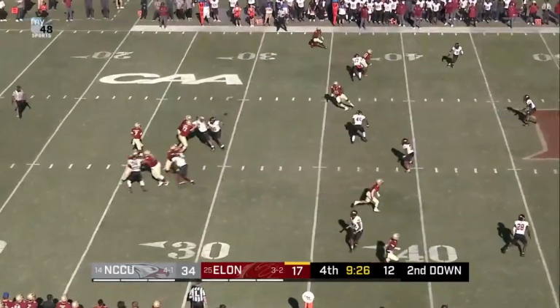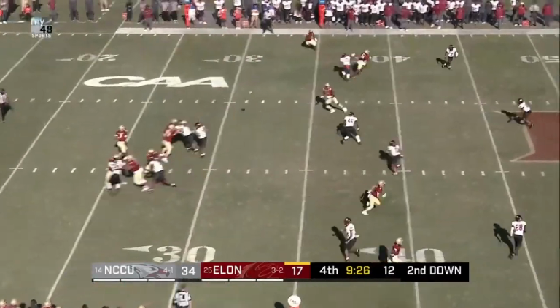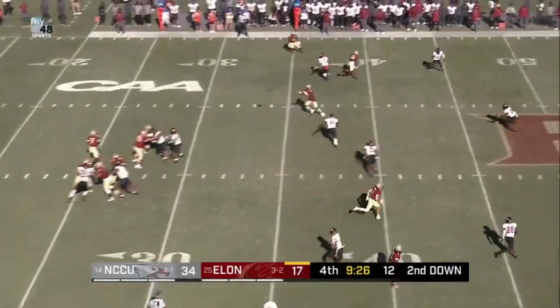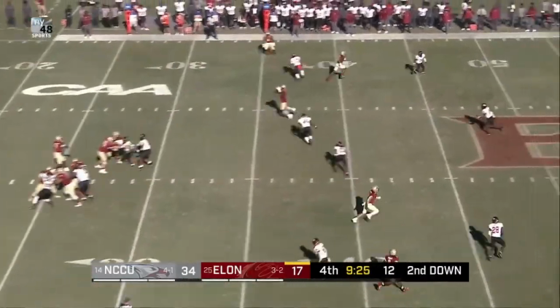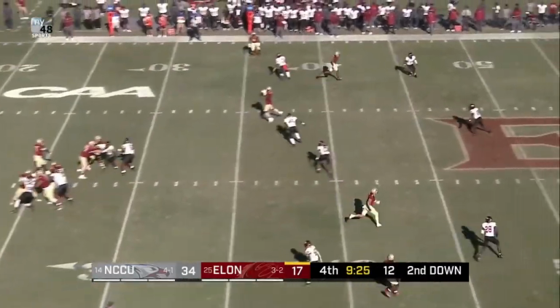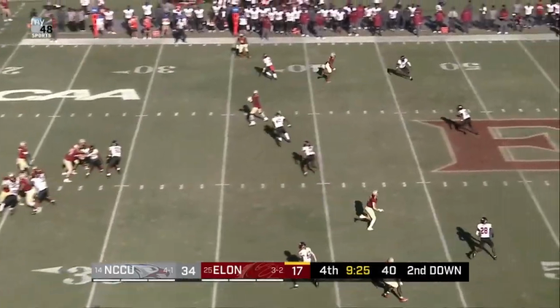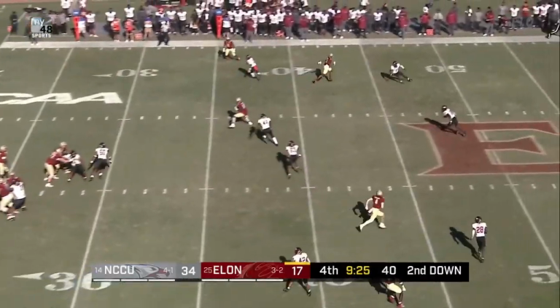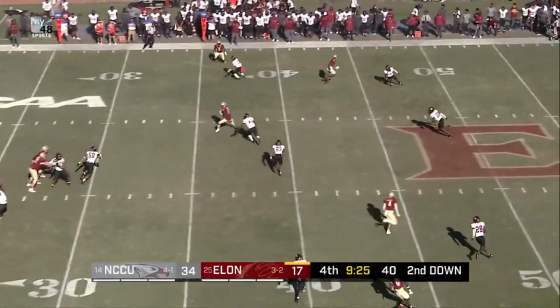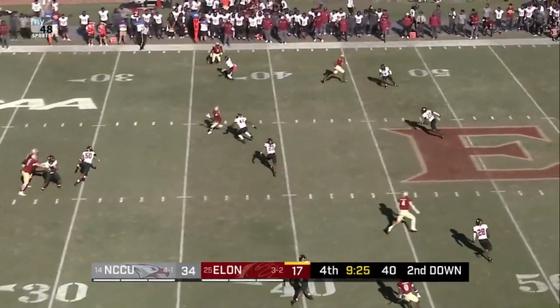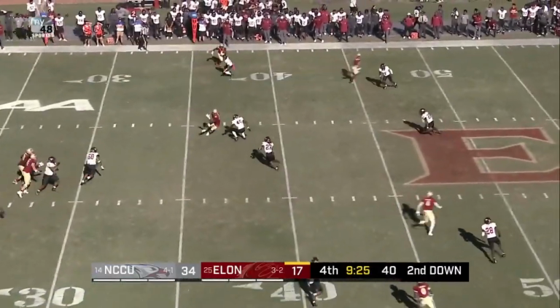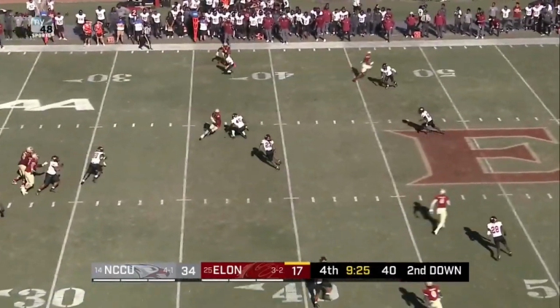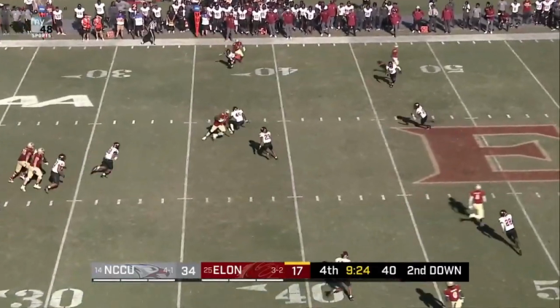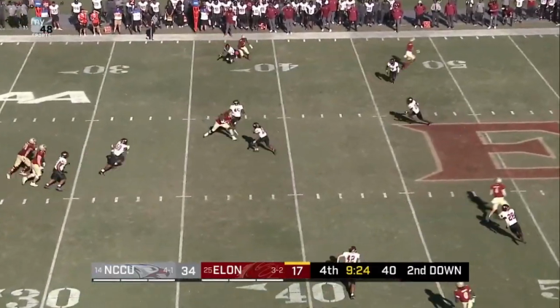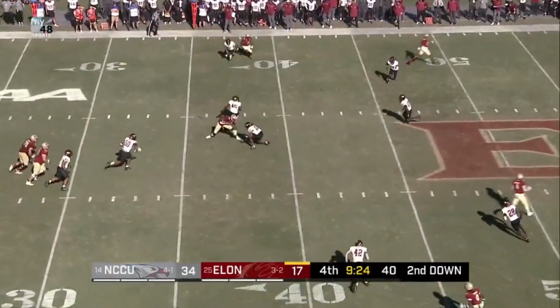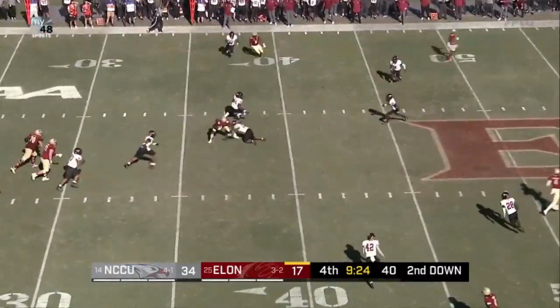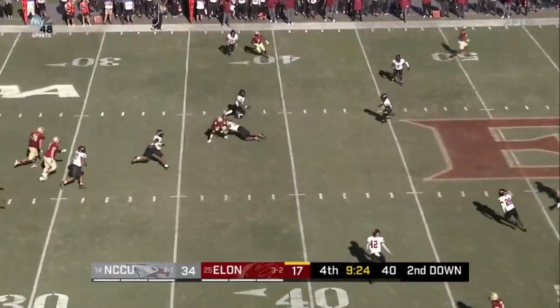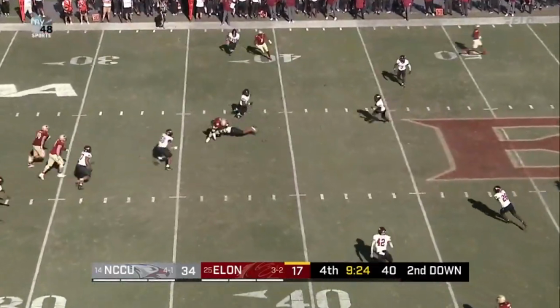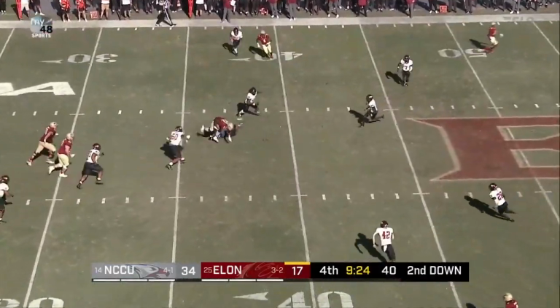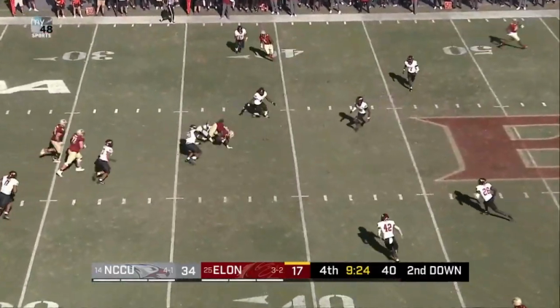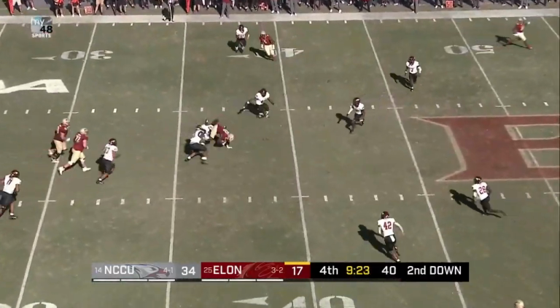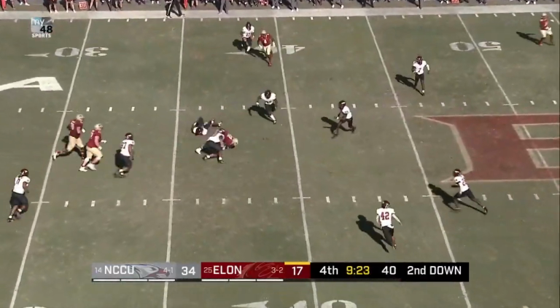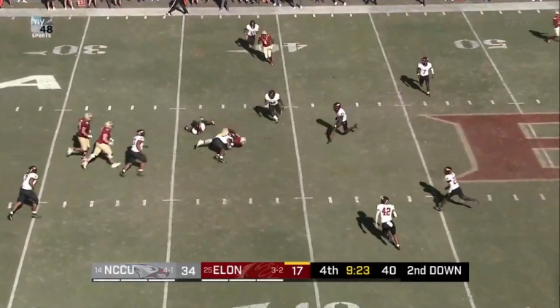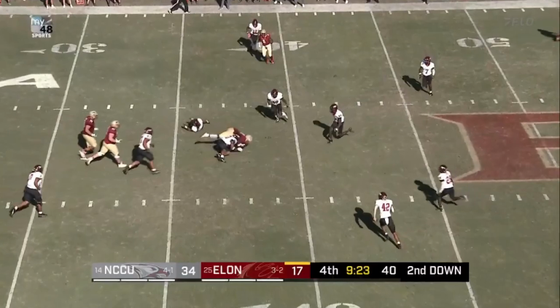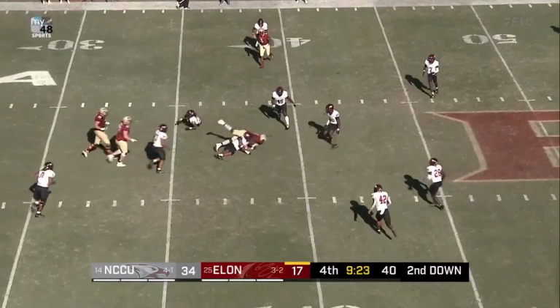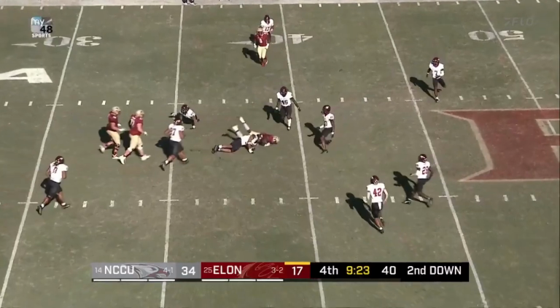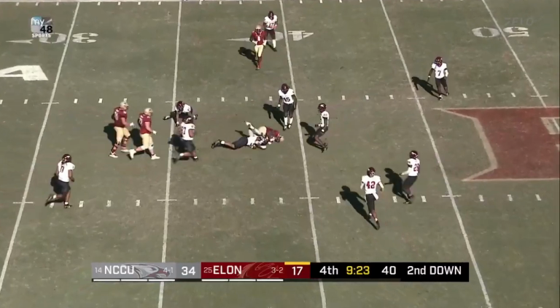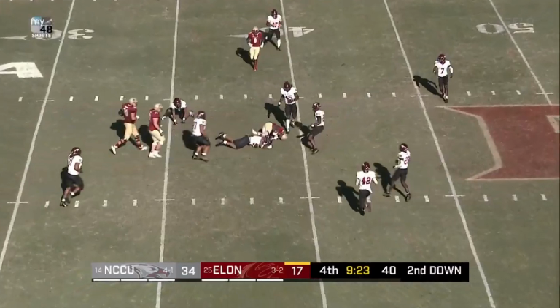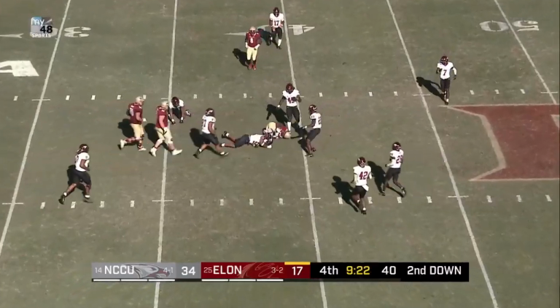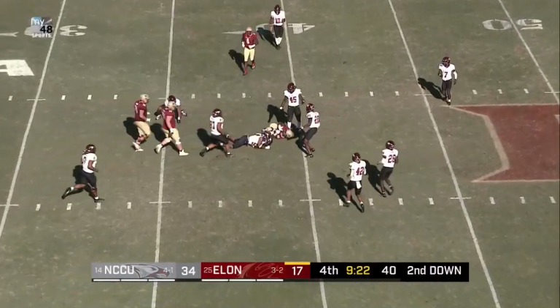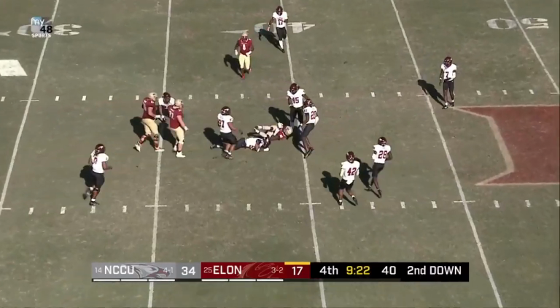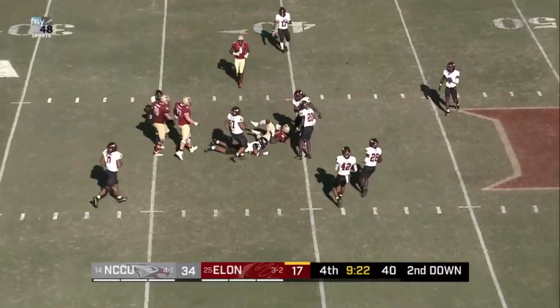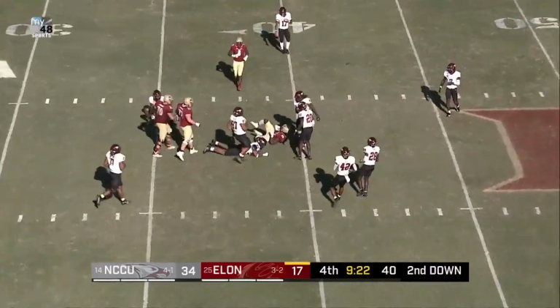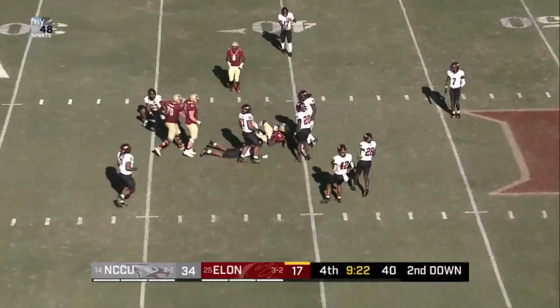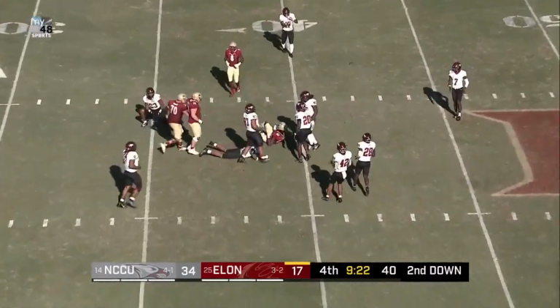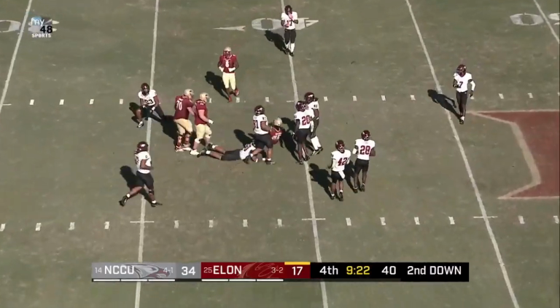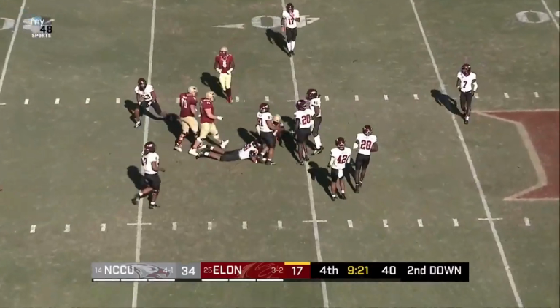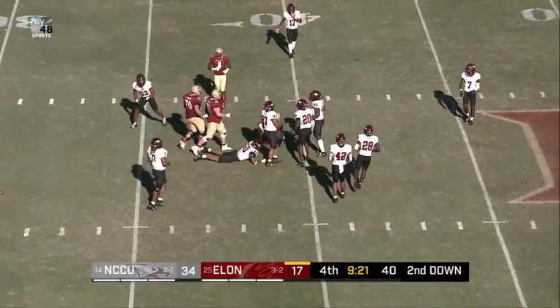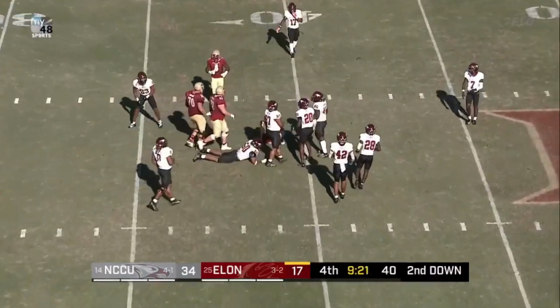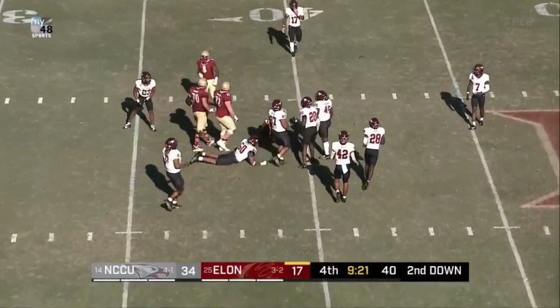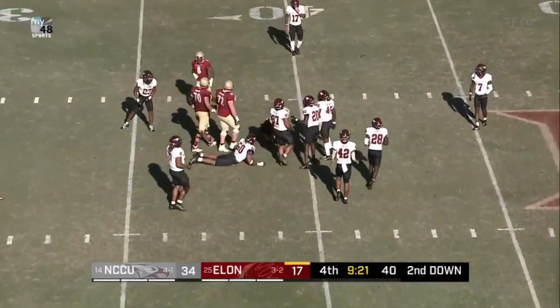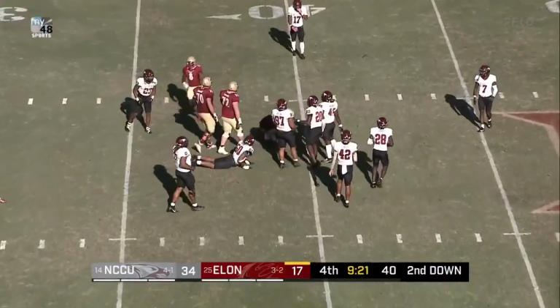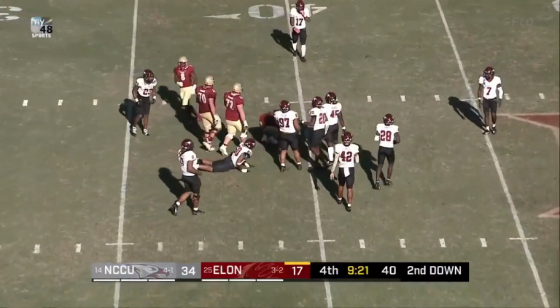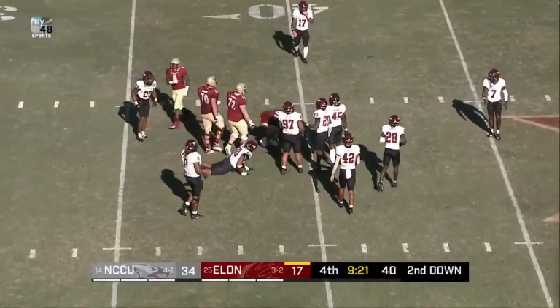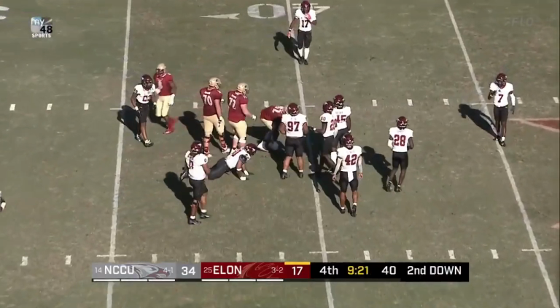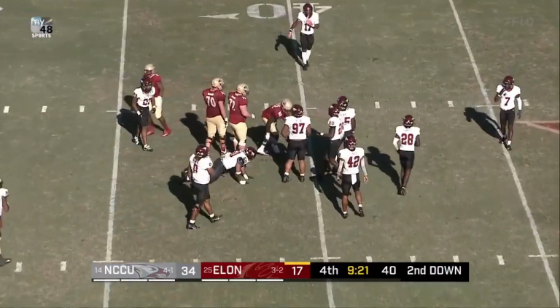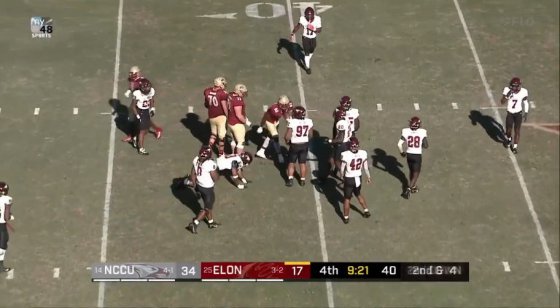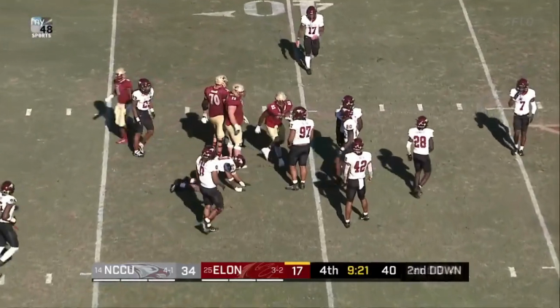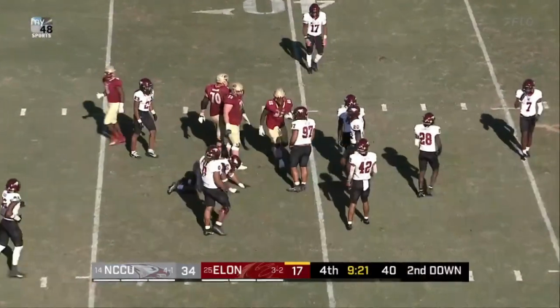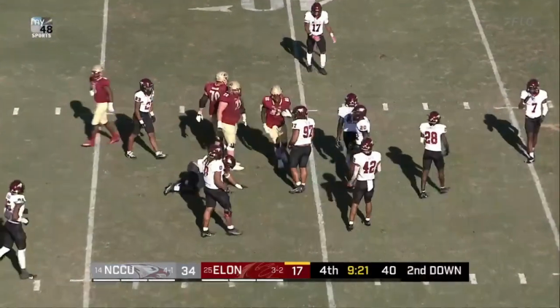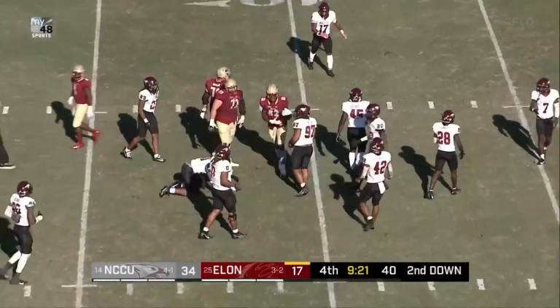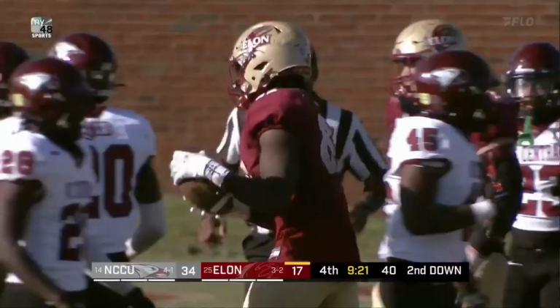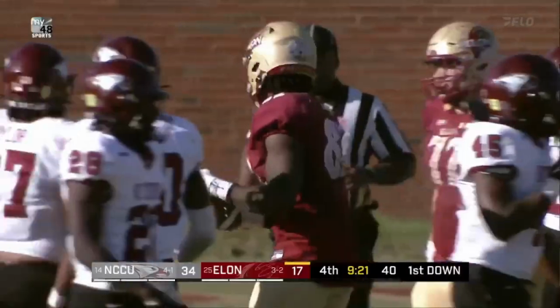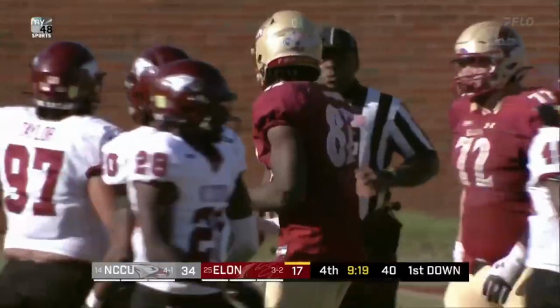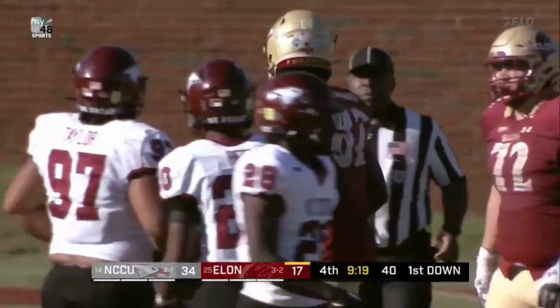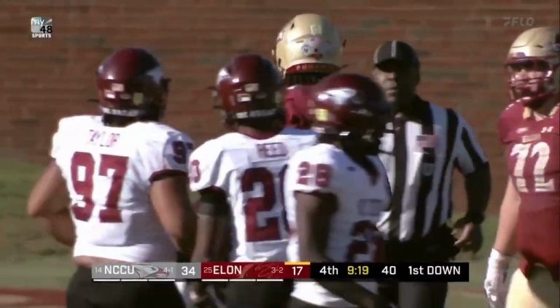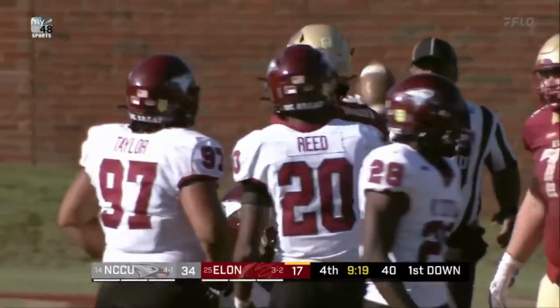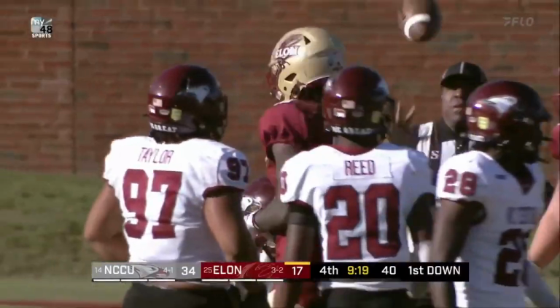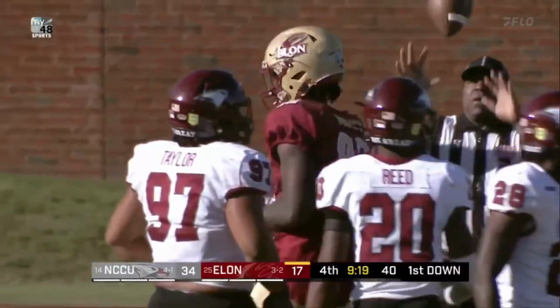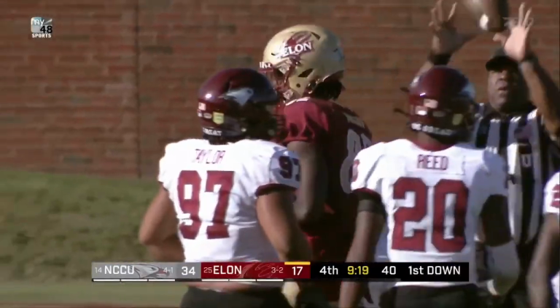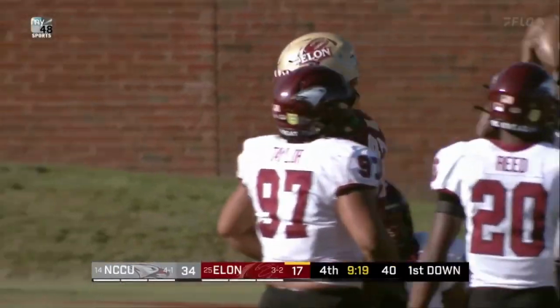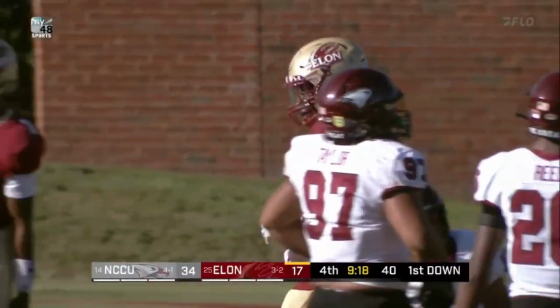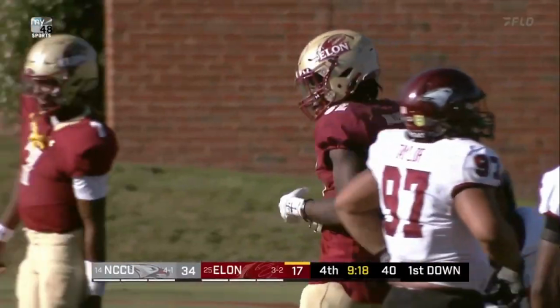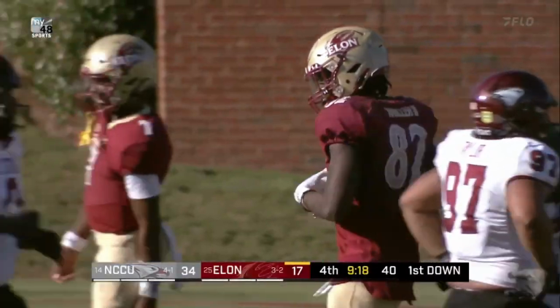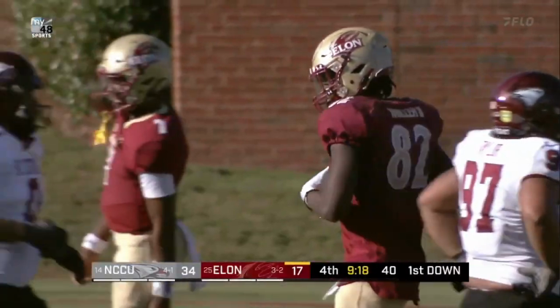Lankford zips it. John Carlos the catch. That's enough for a first down, and will take it to the 39-yard line.